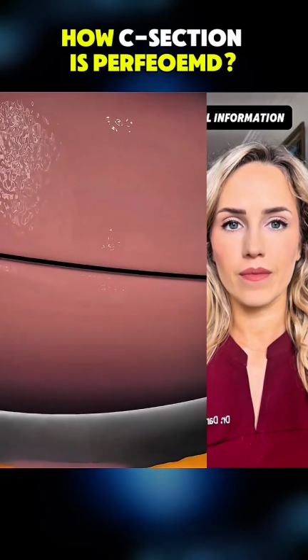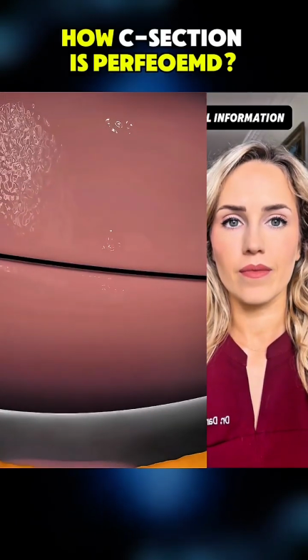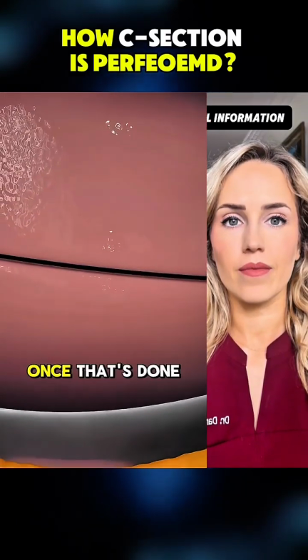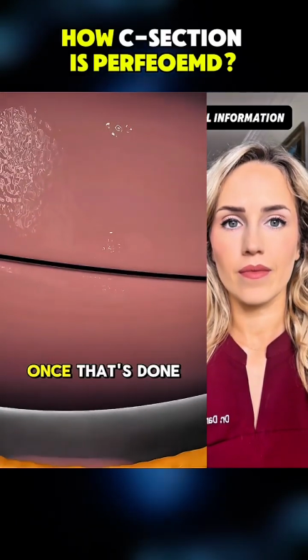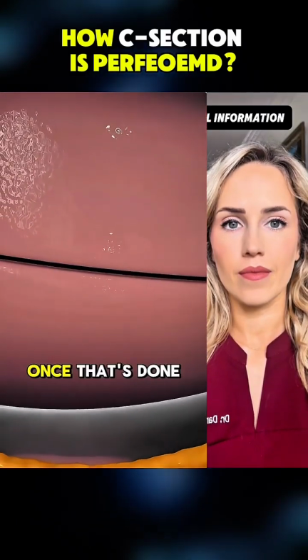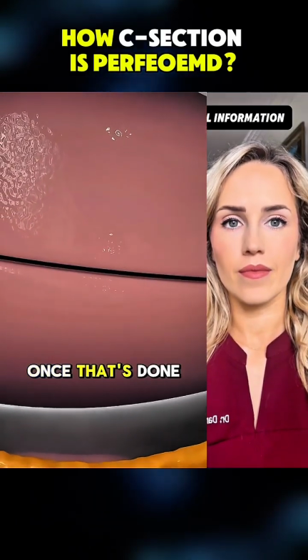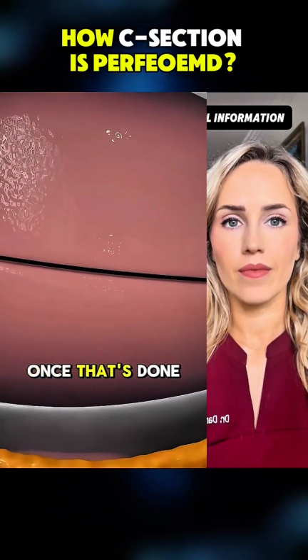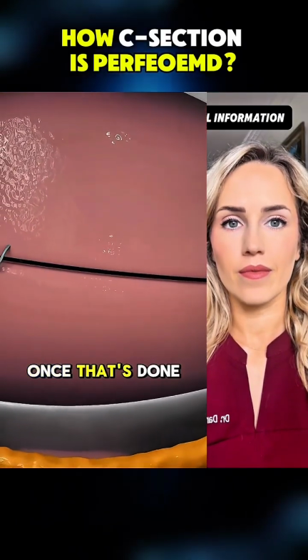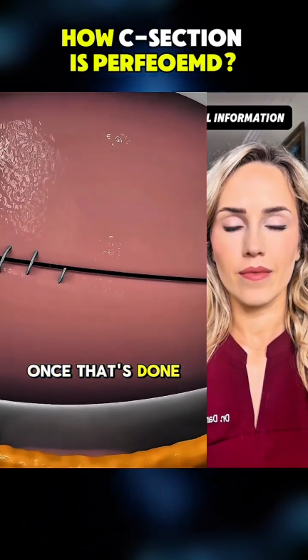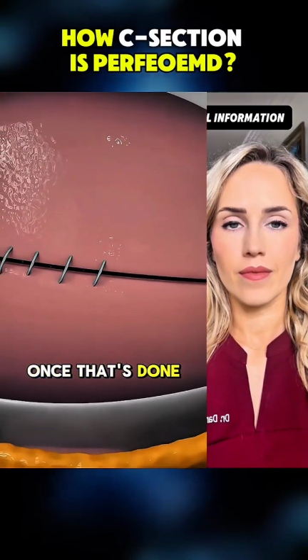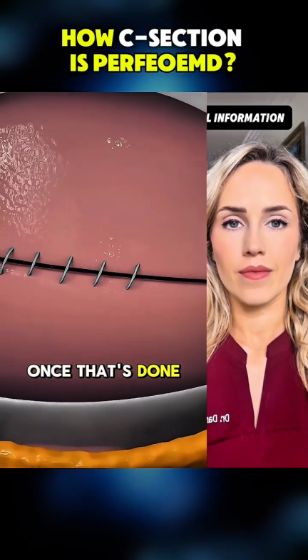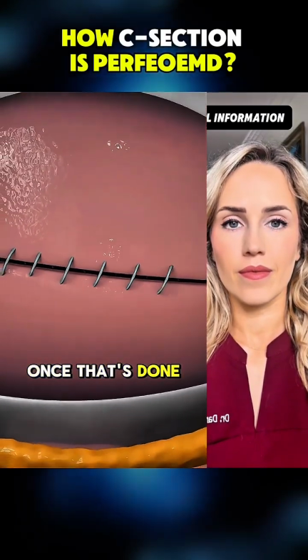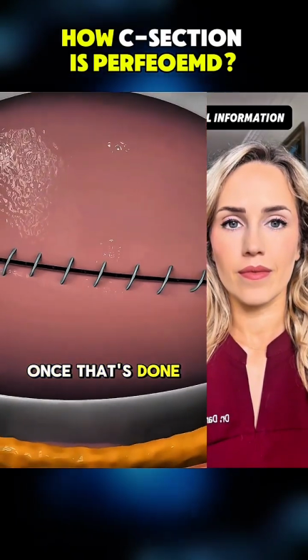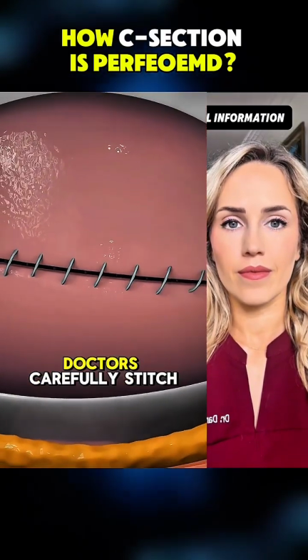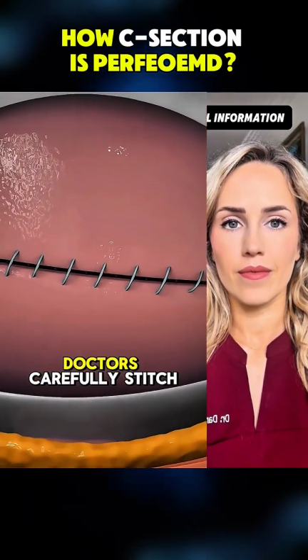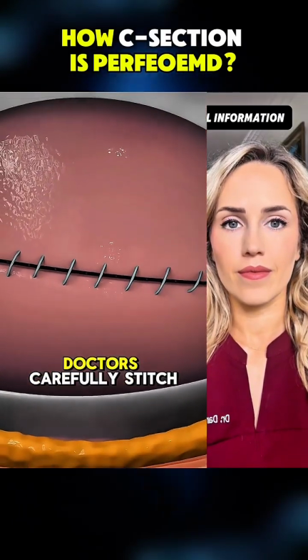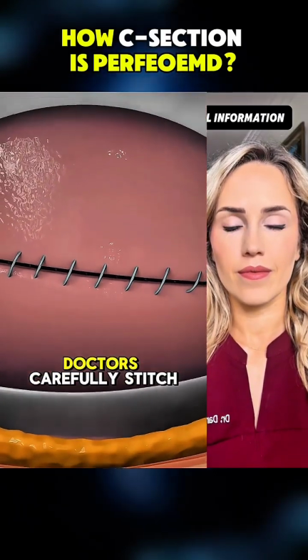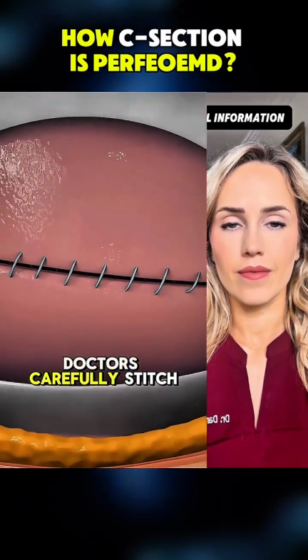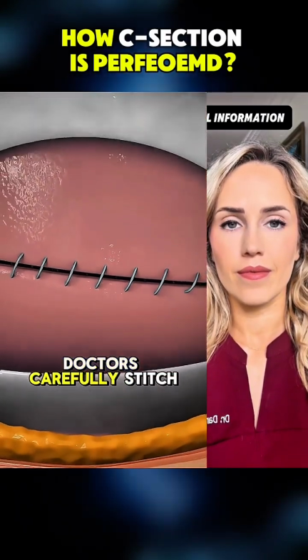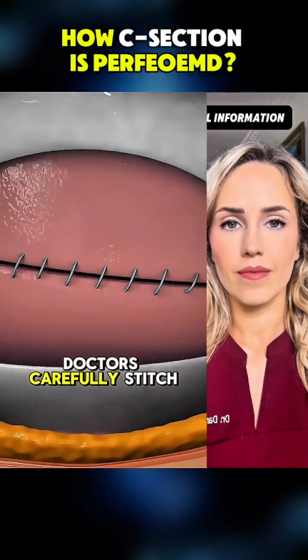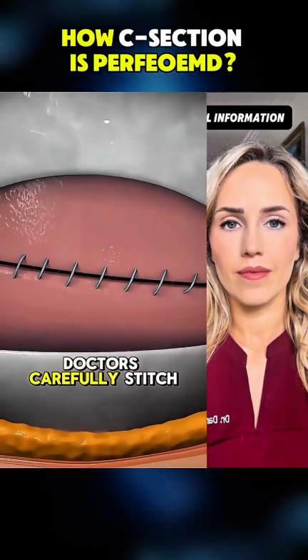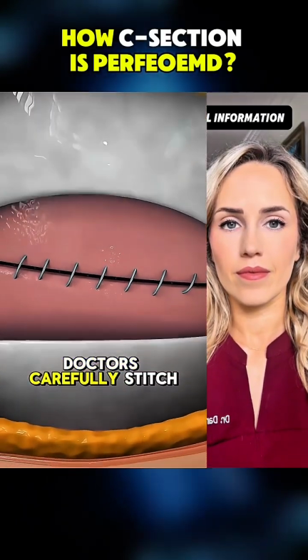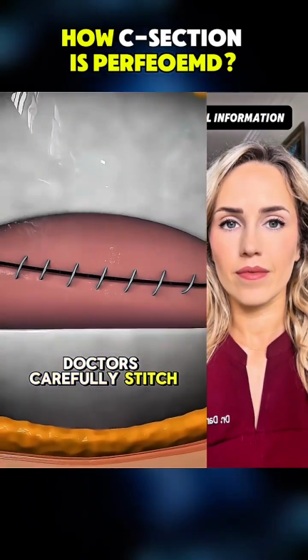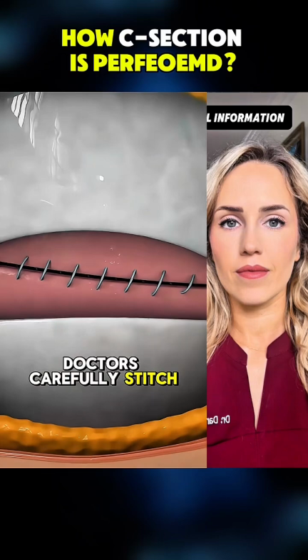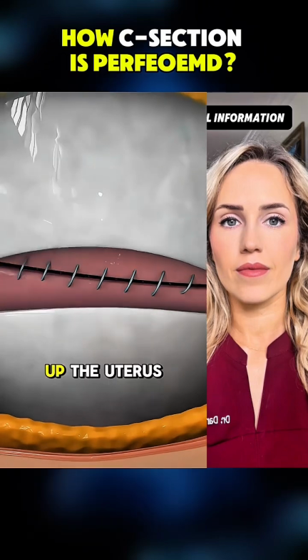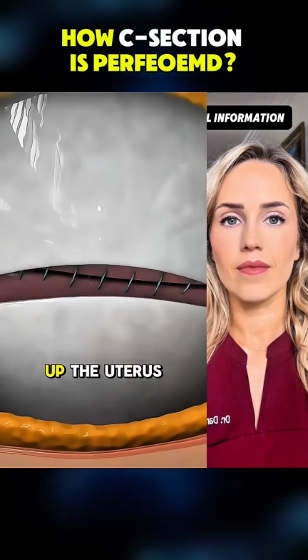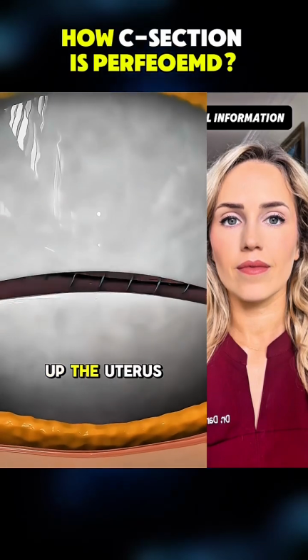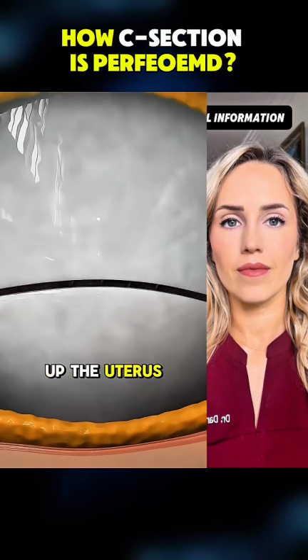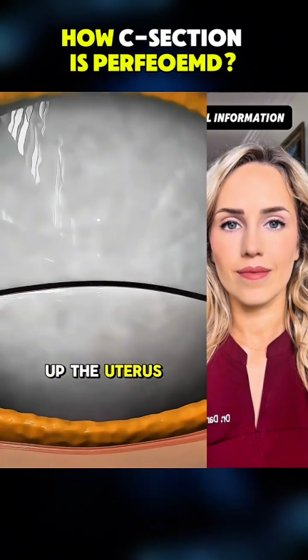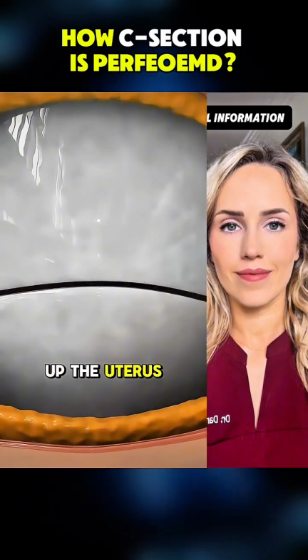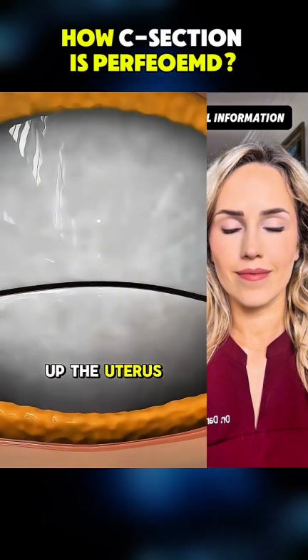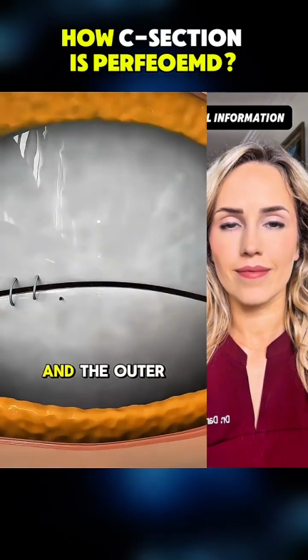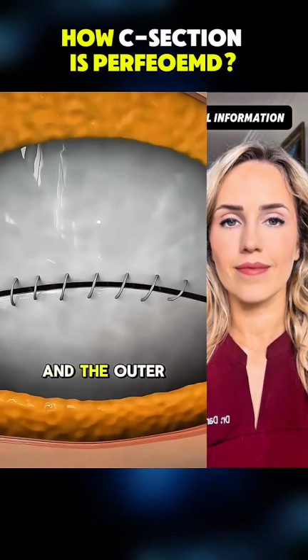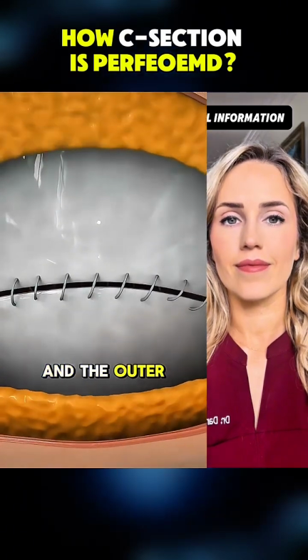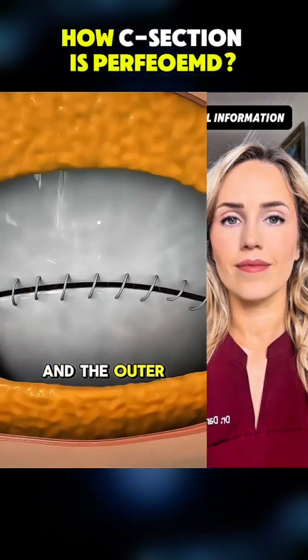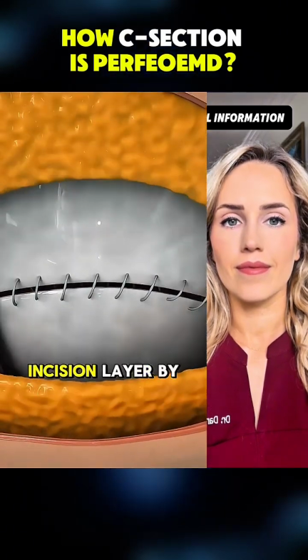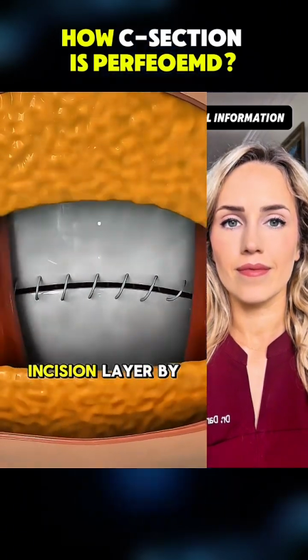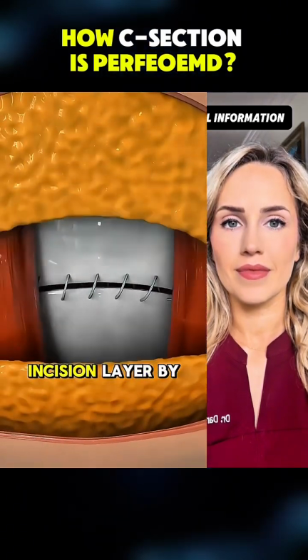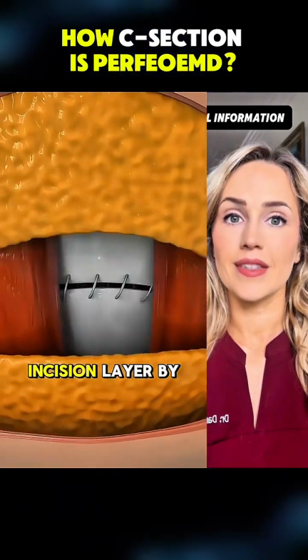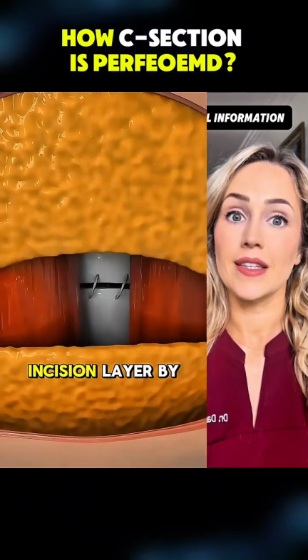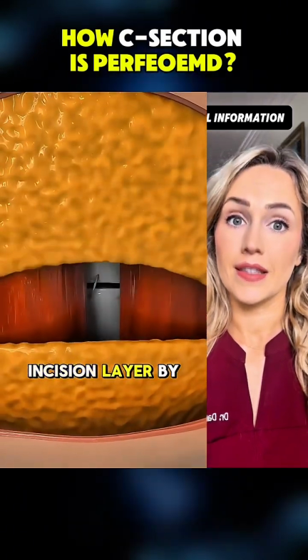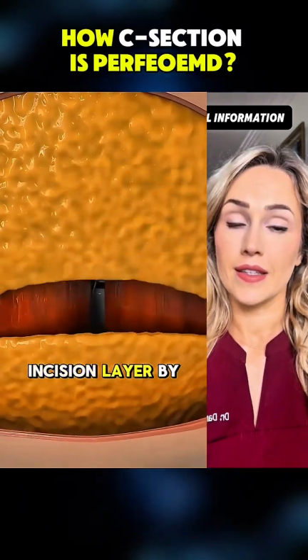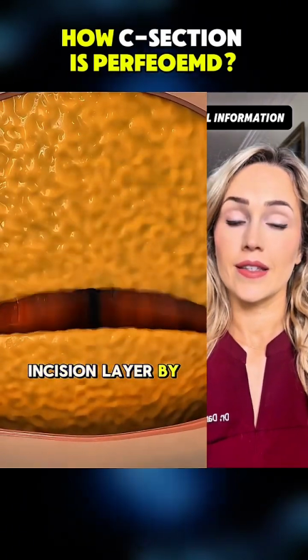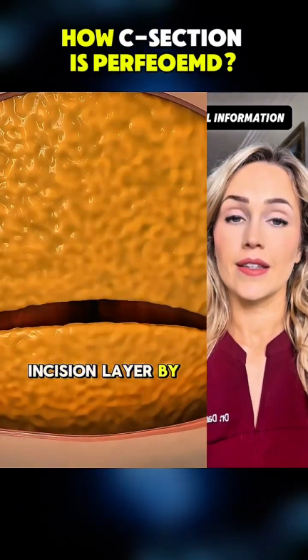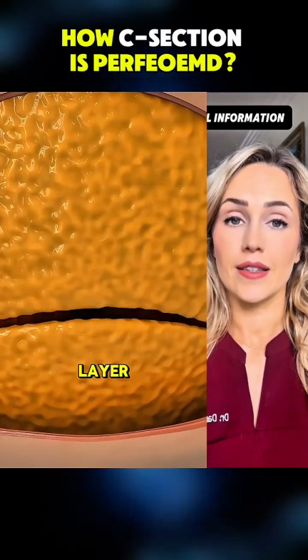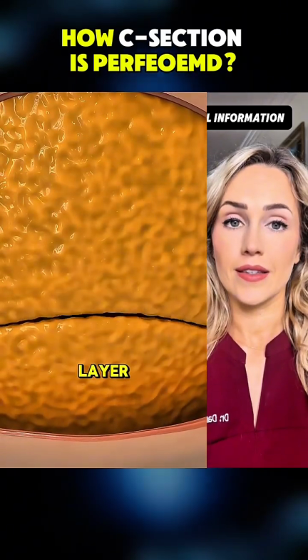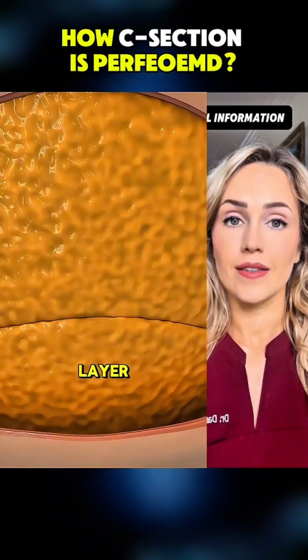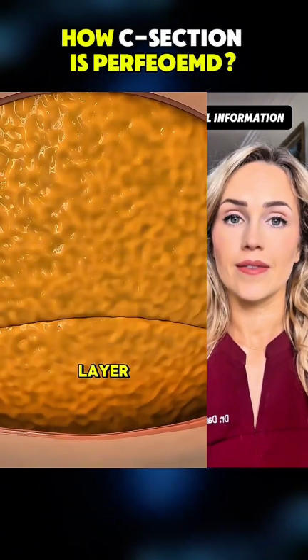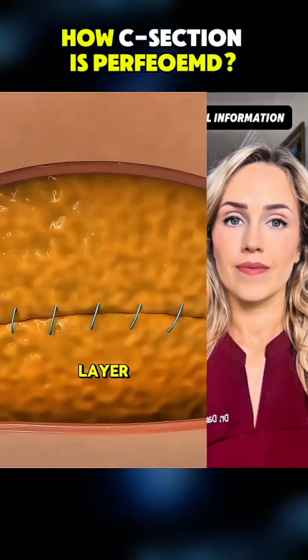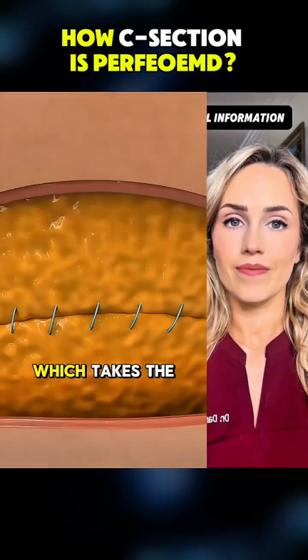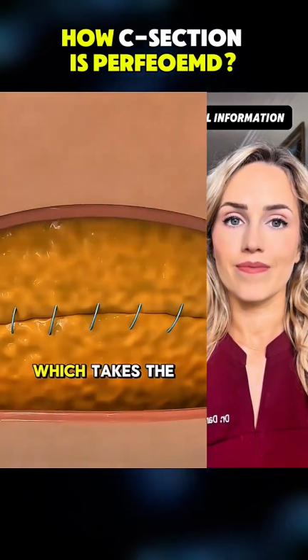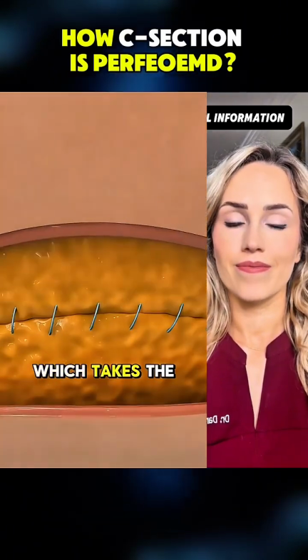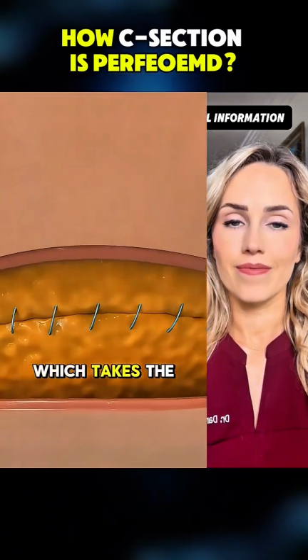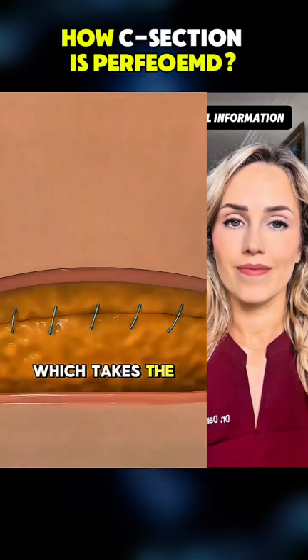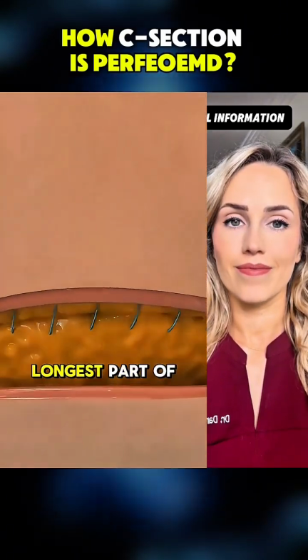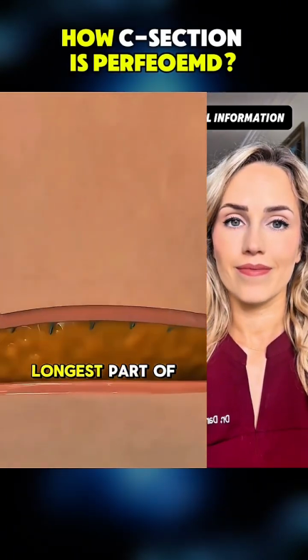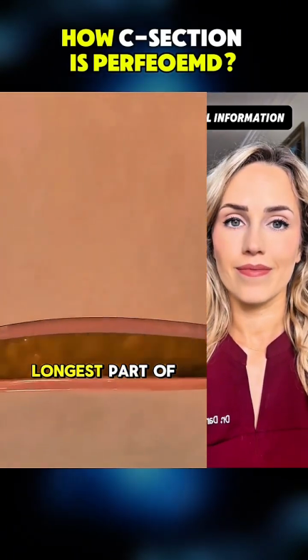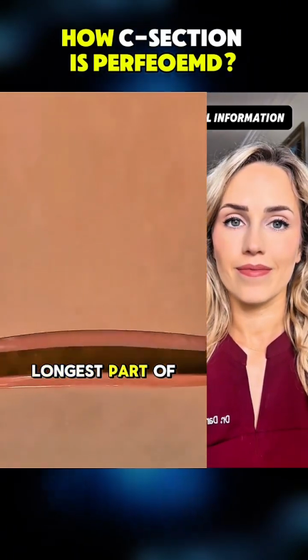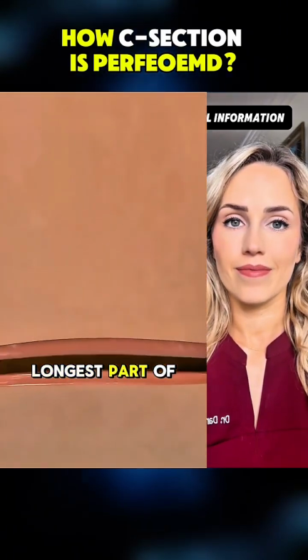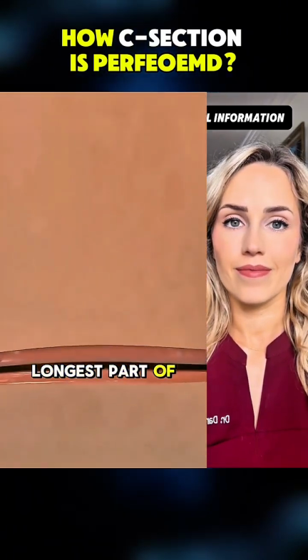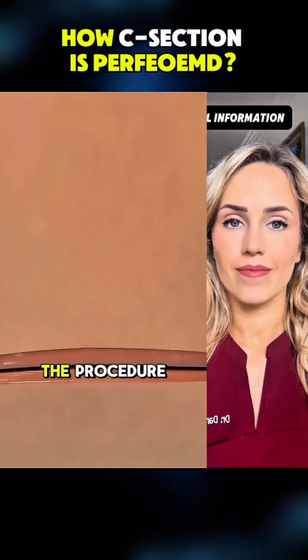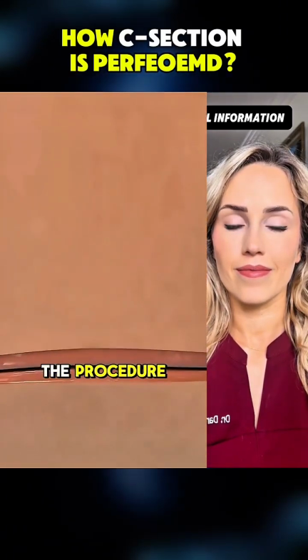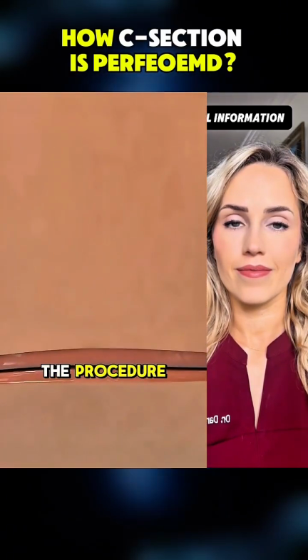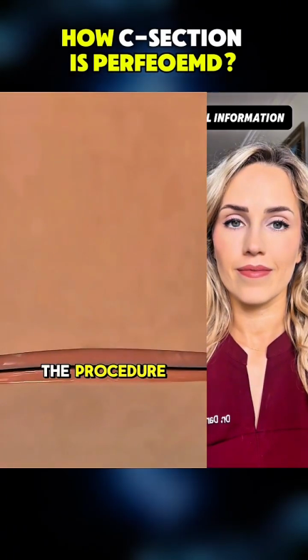Once that's done, doctors carefully stitch up the uterus and the outer incision layer by layer, which takes the longest part of the procedure.